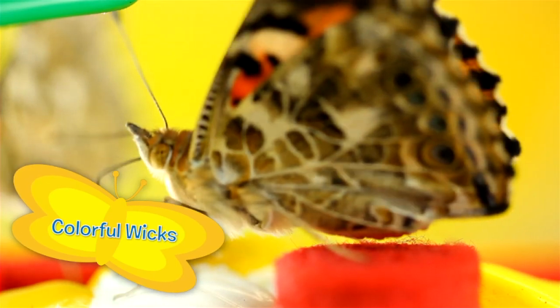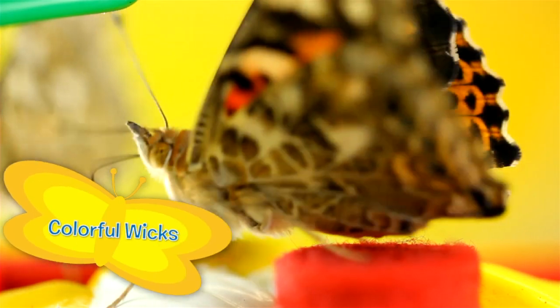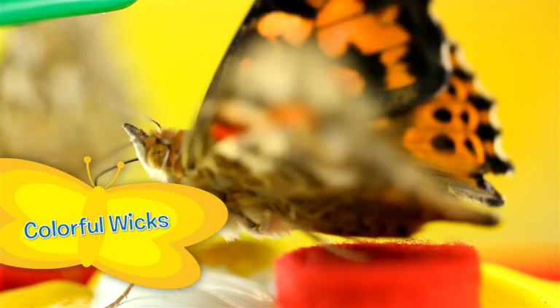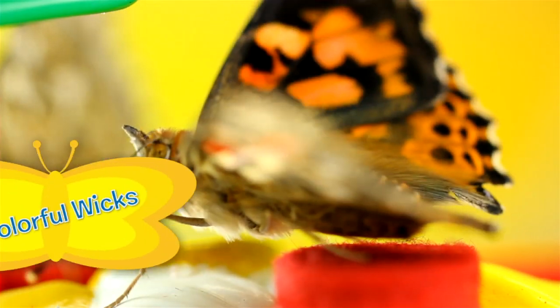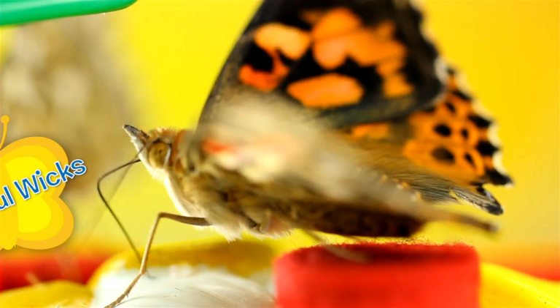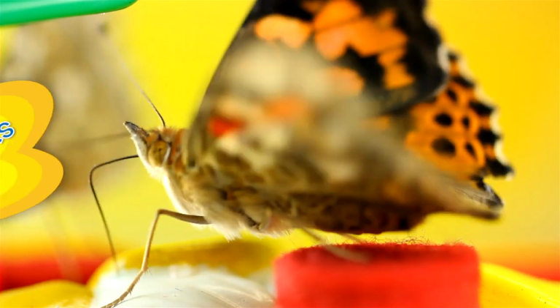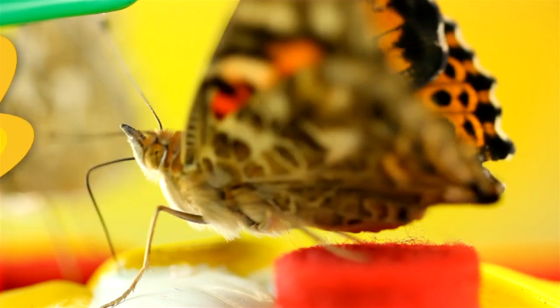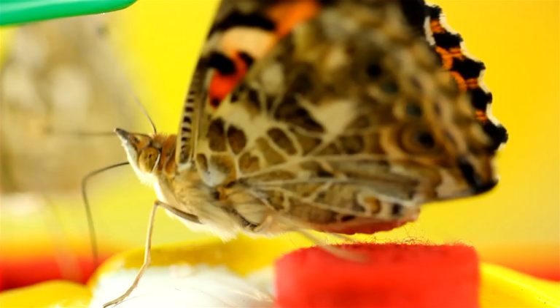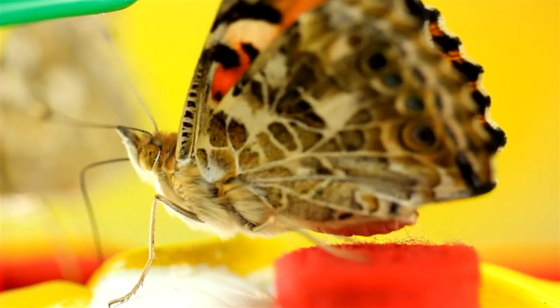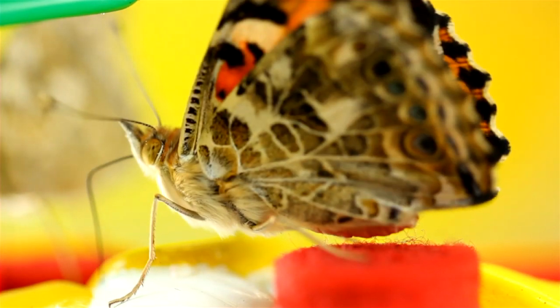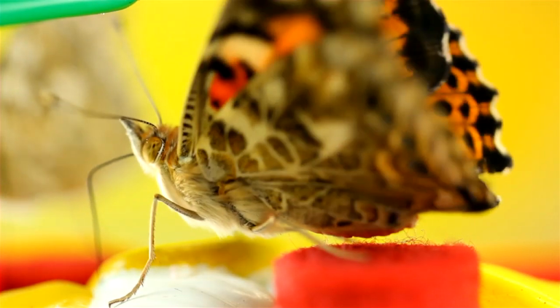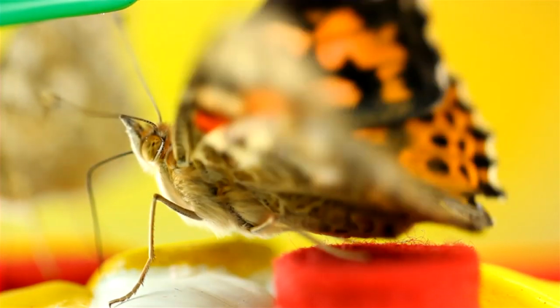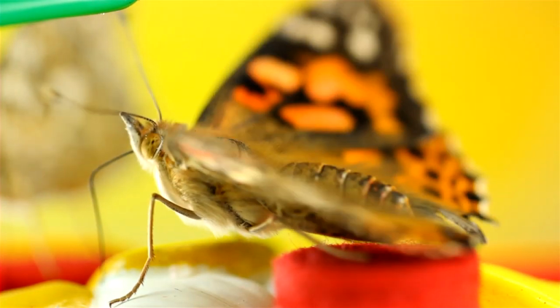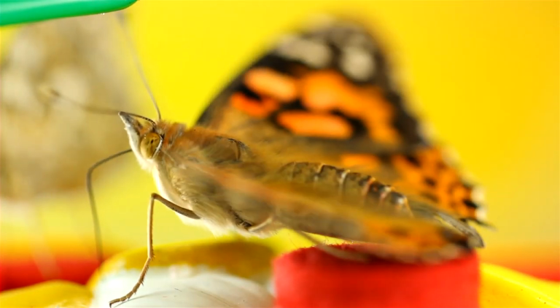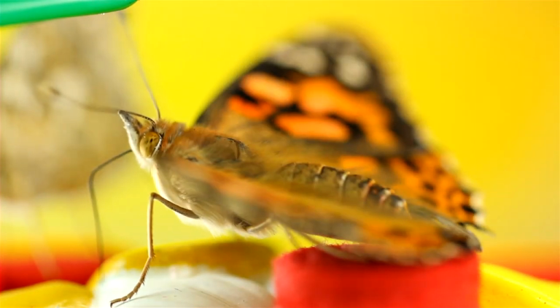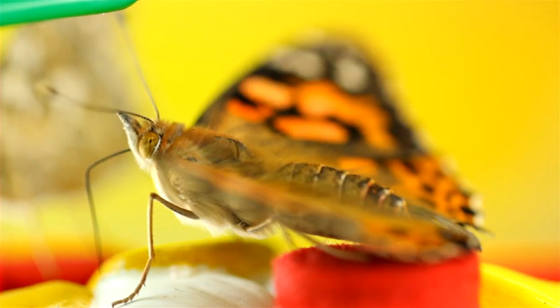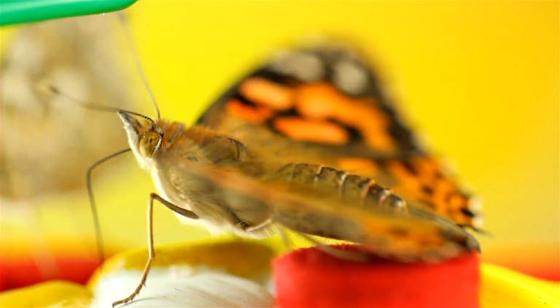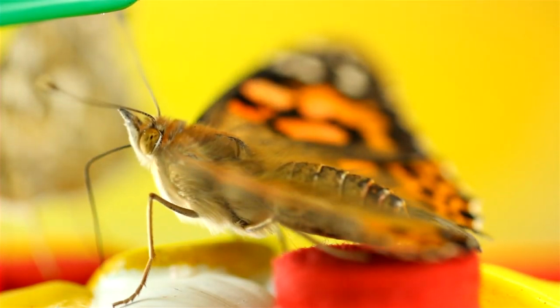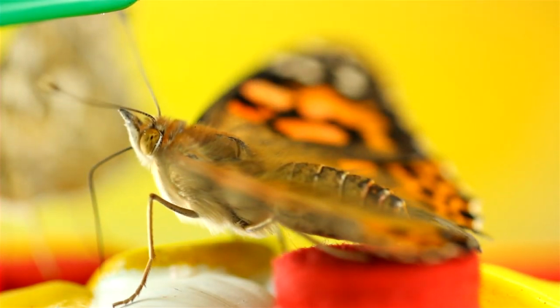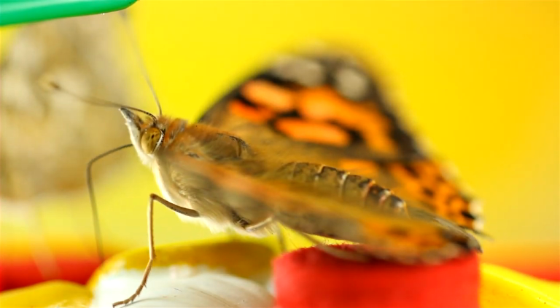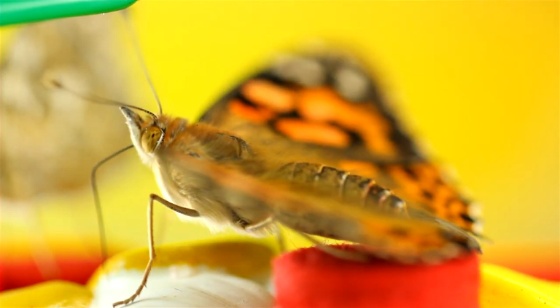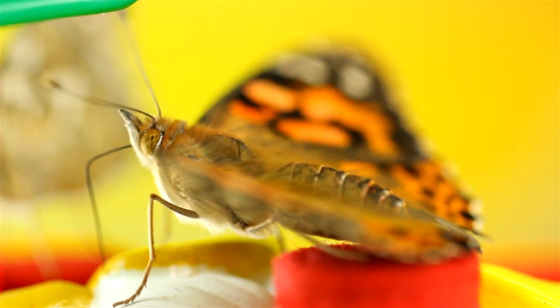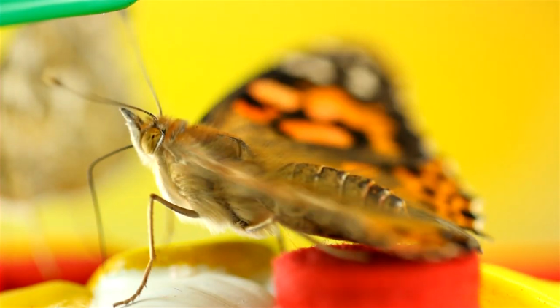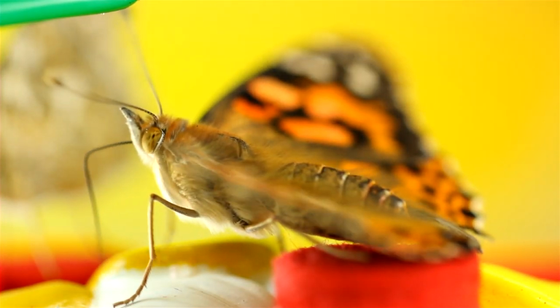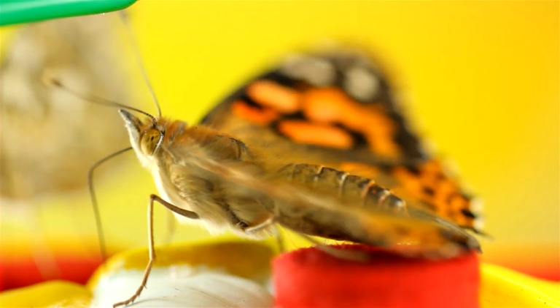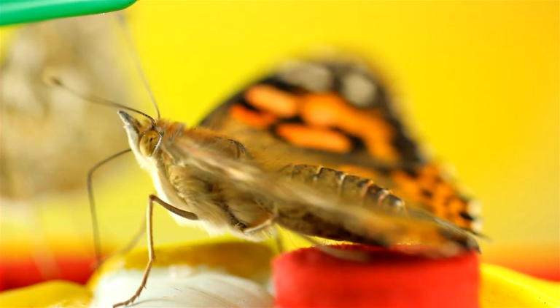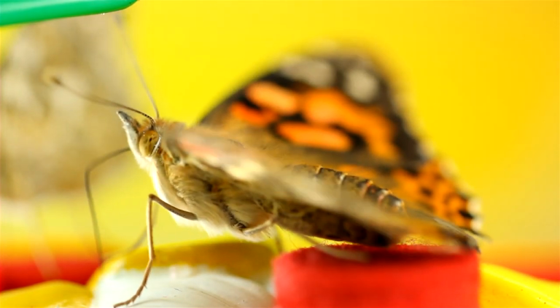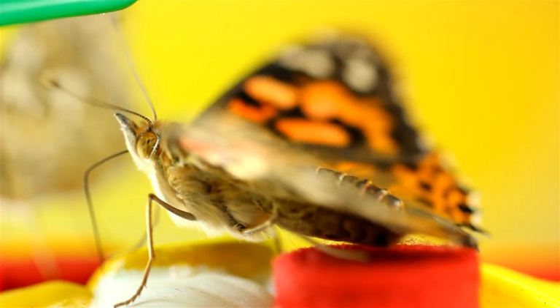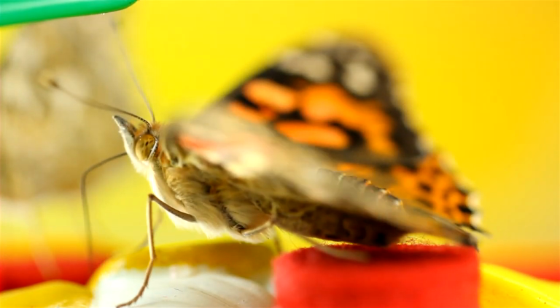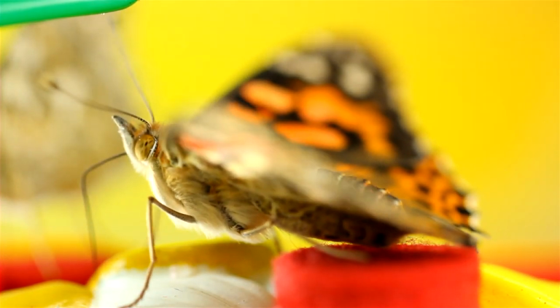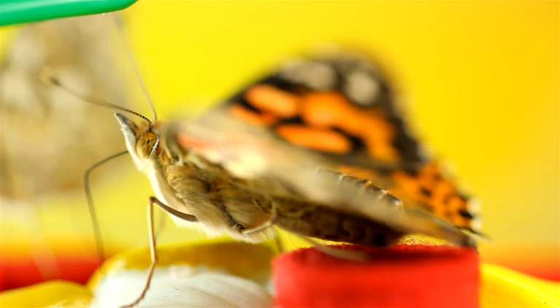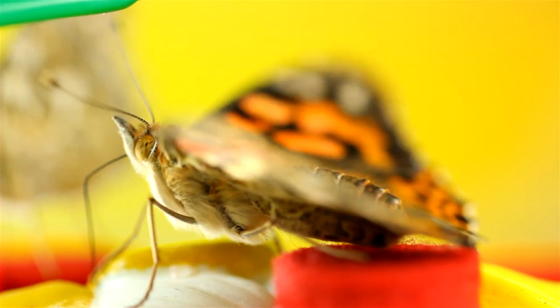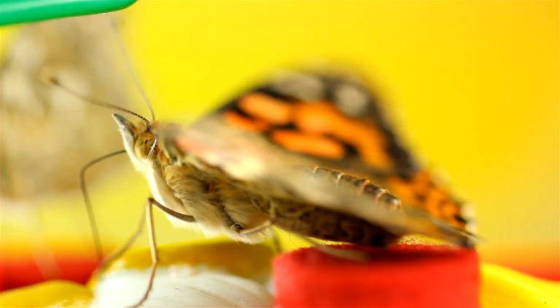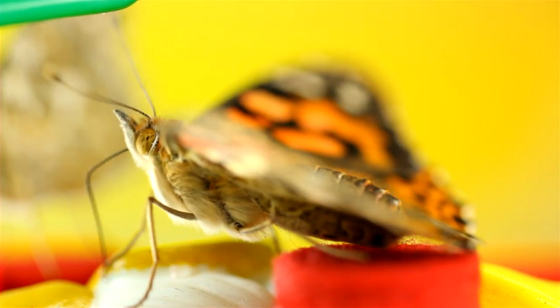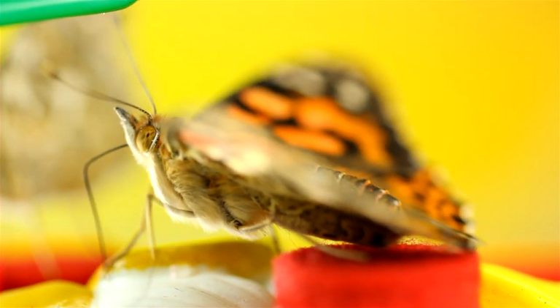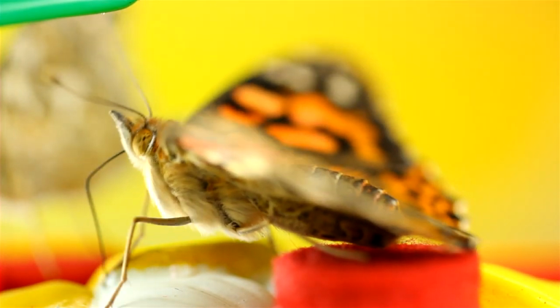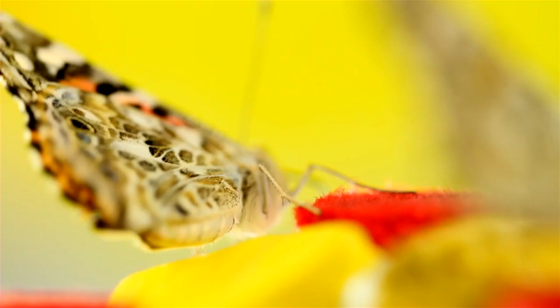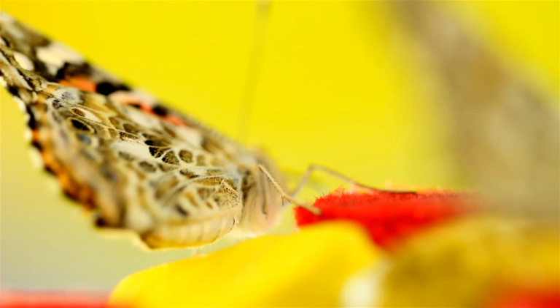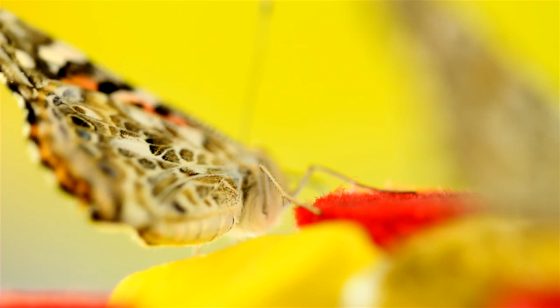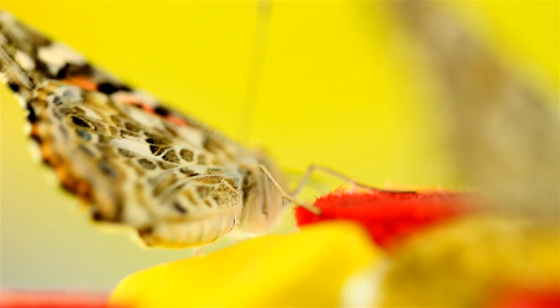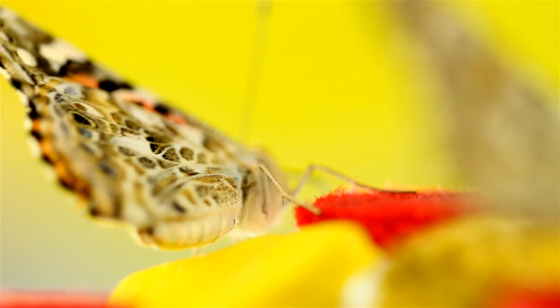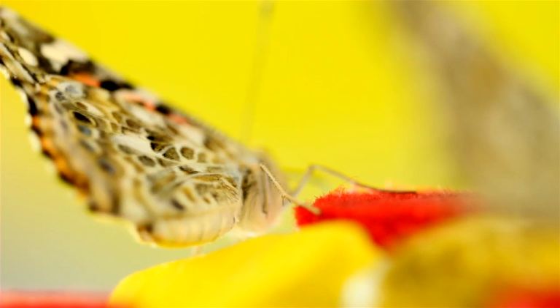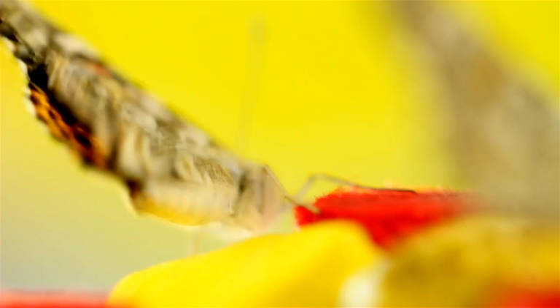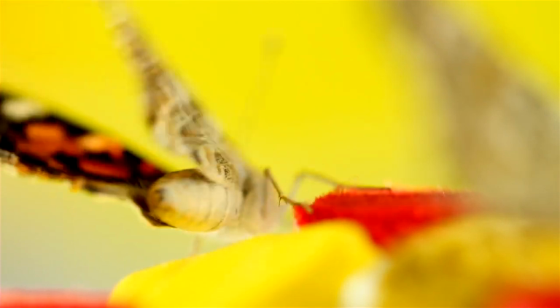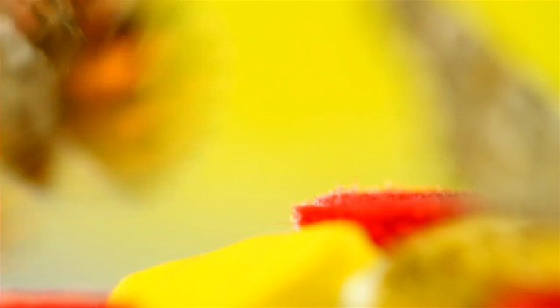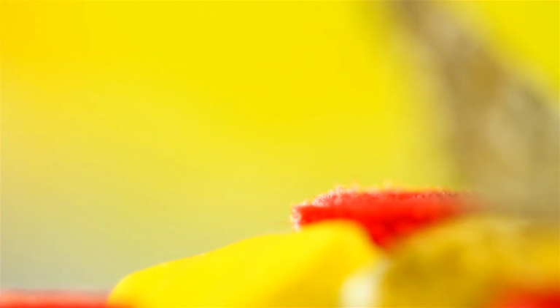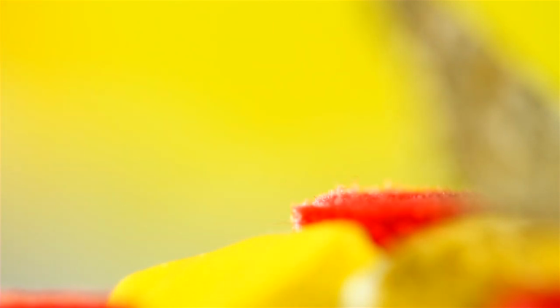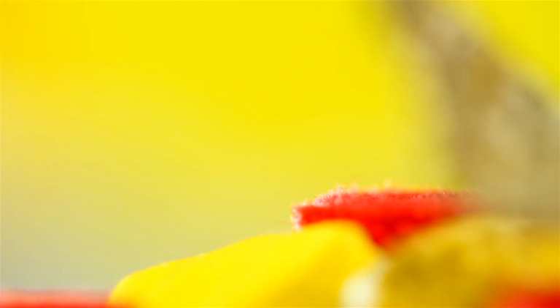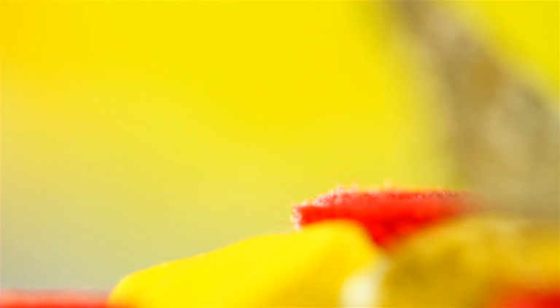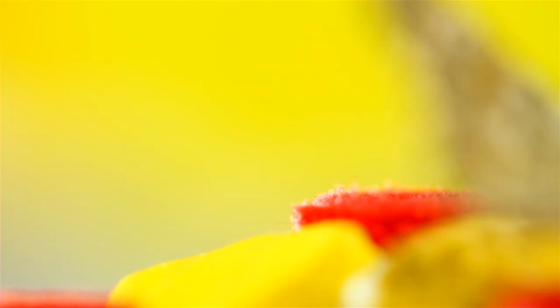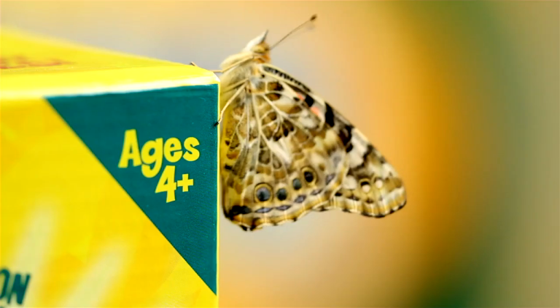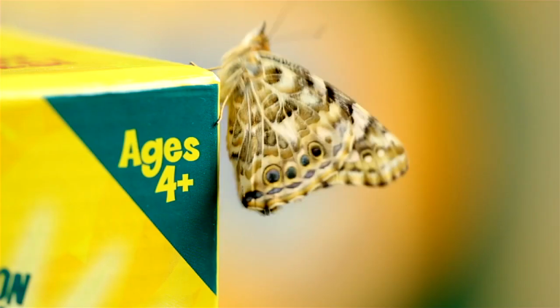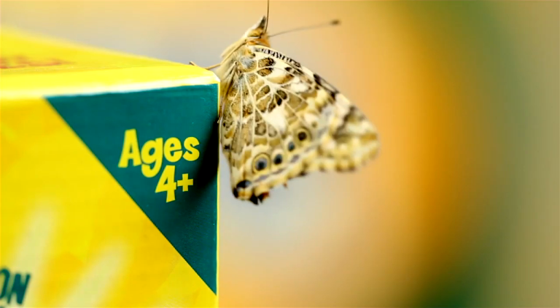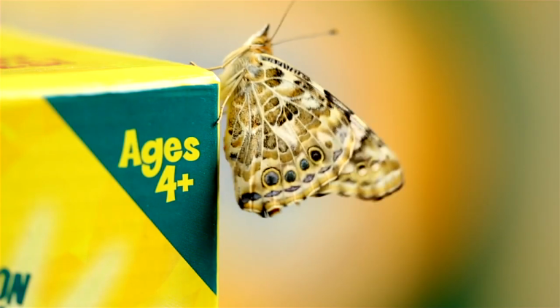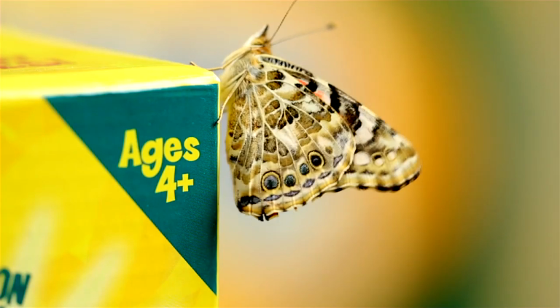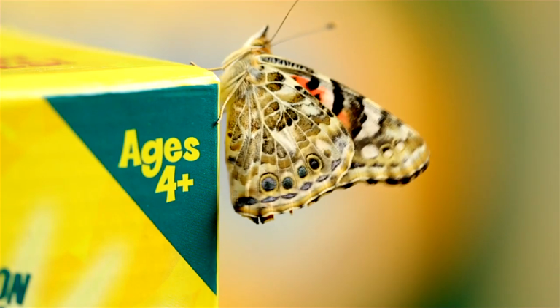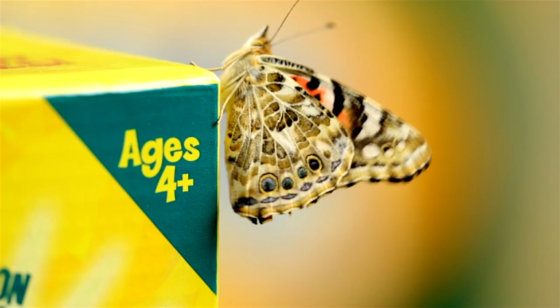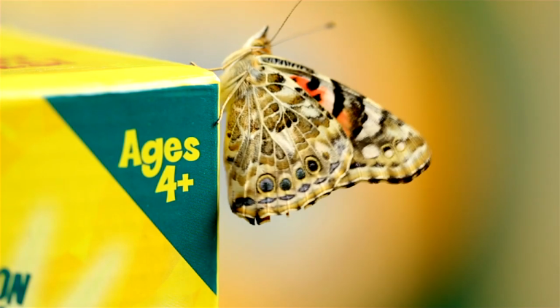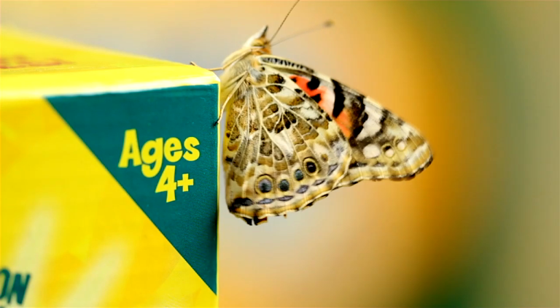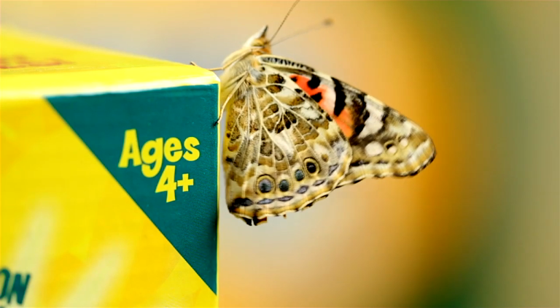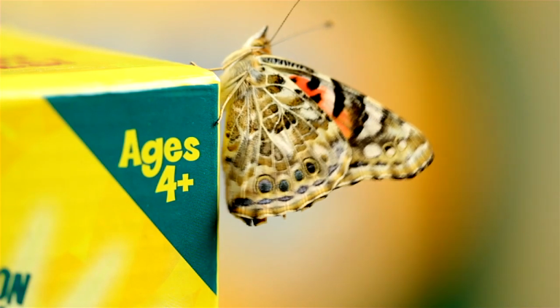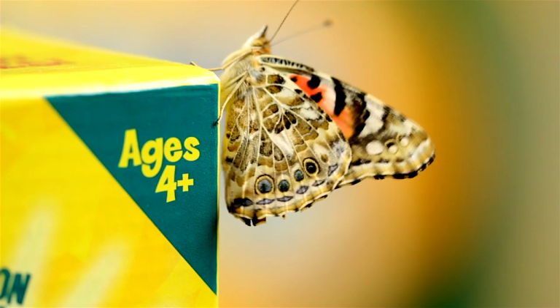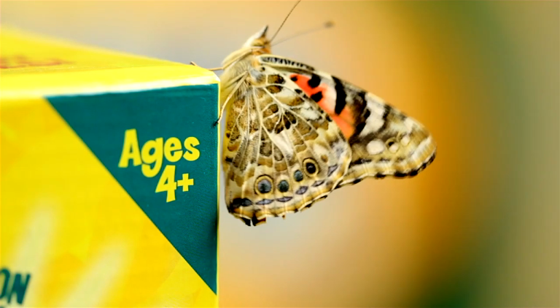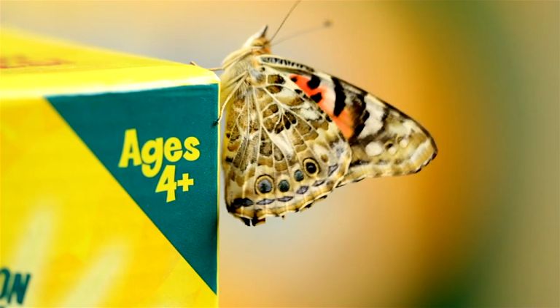Entomologist approved, this beautiful feeder will provide hours of enjoyment for the whole family, ages four and up.